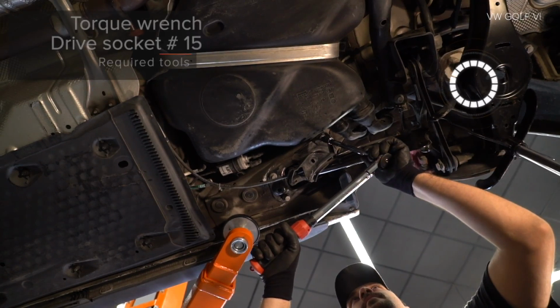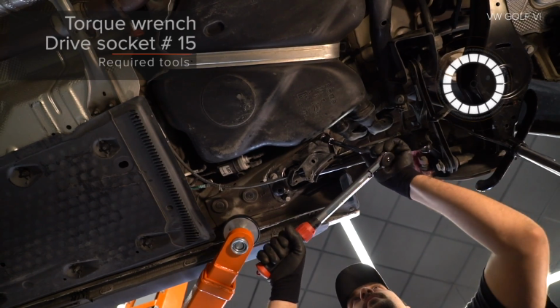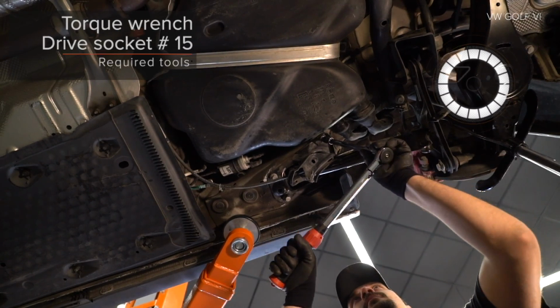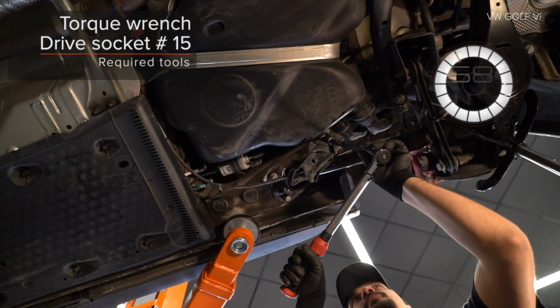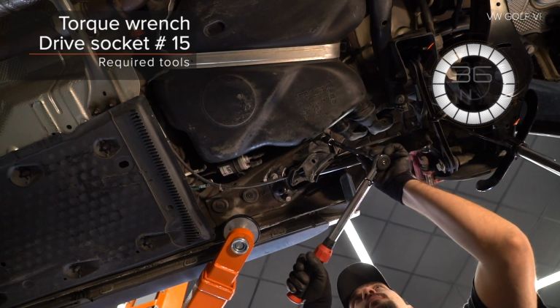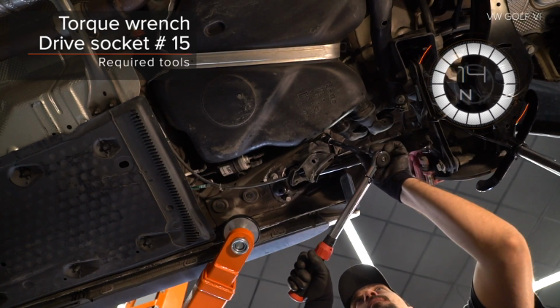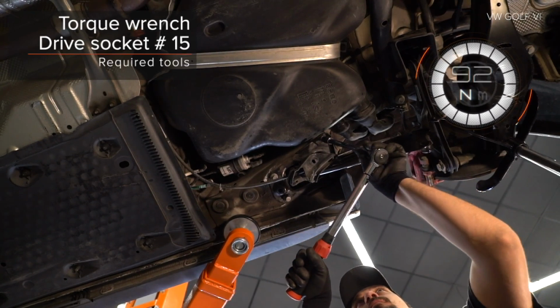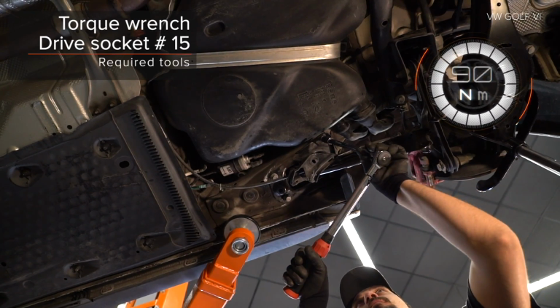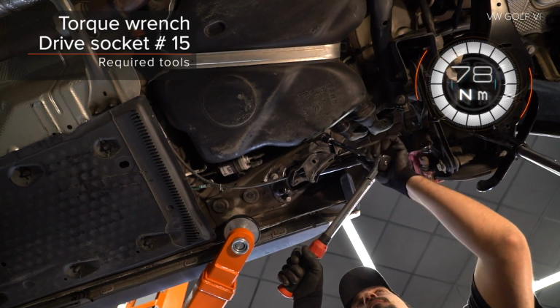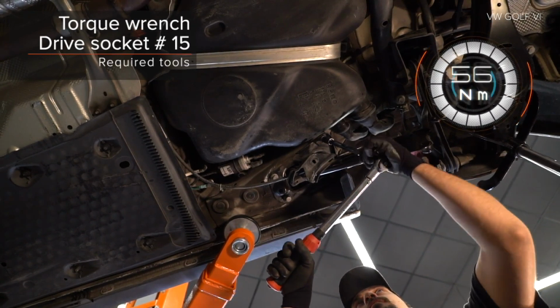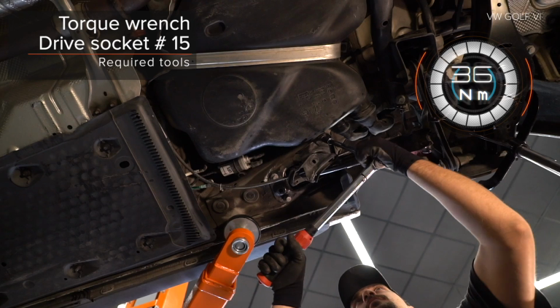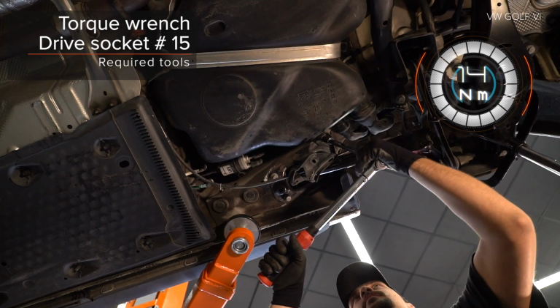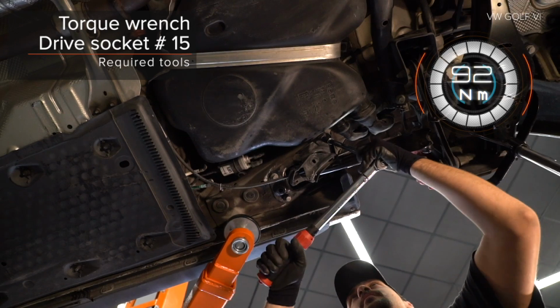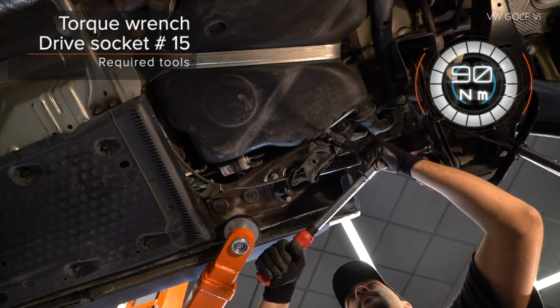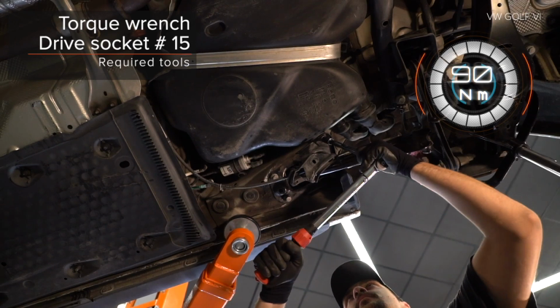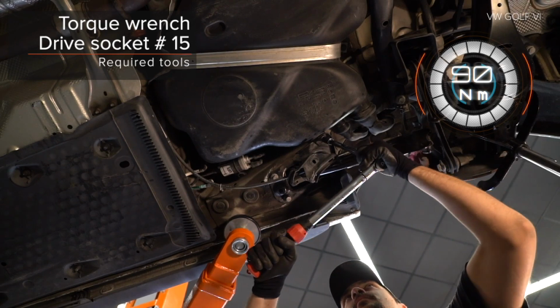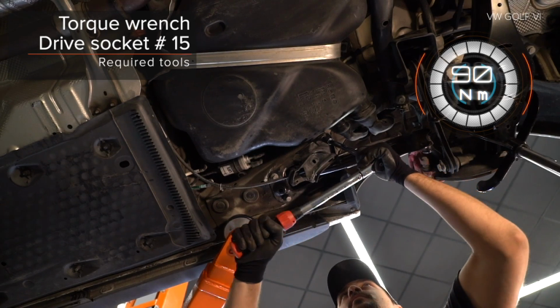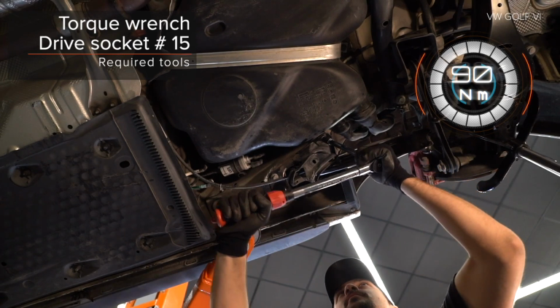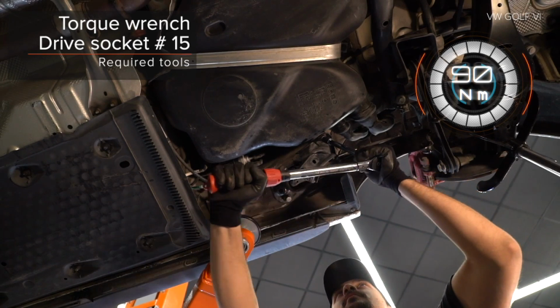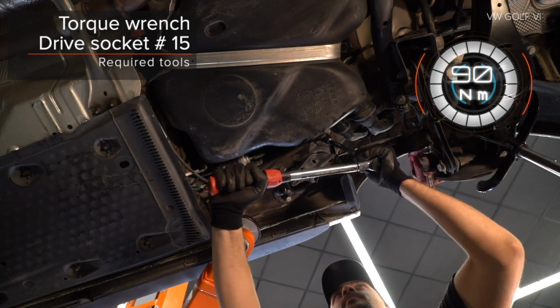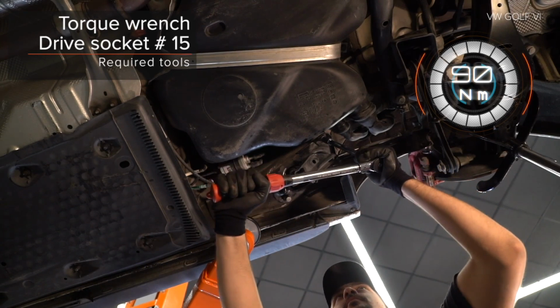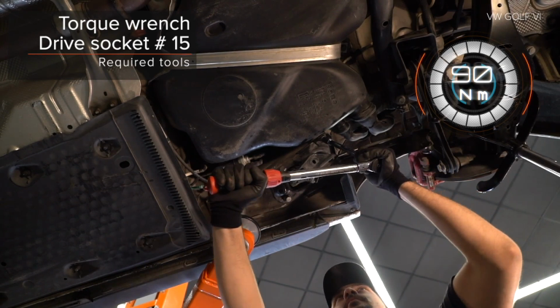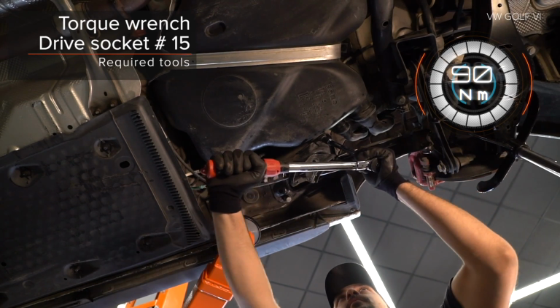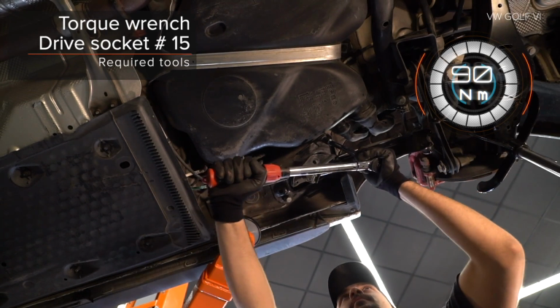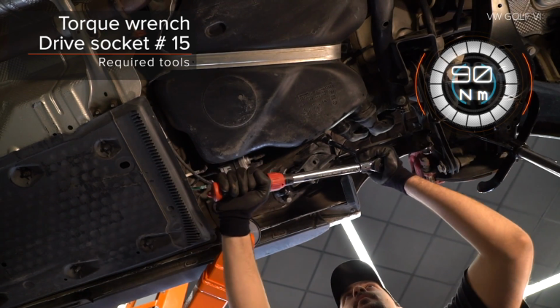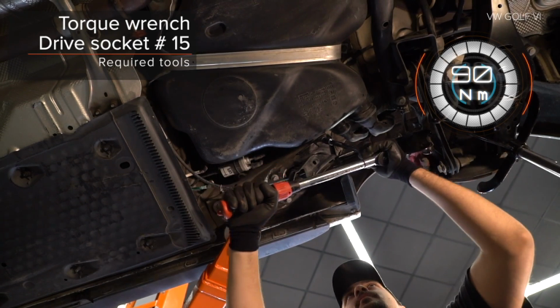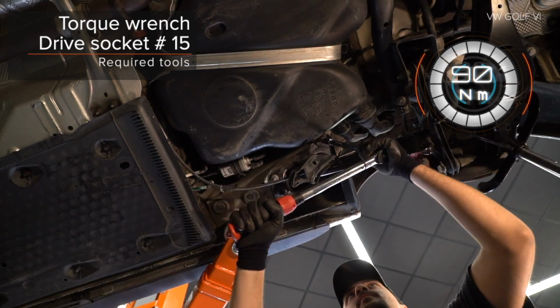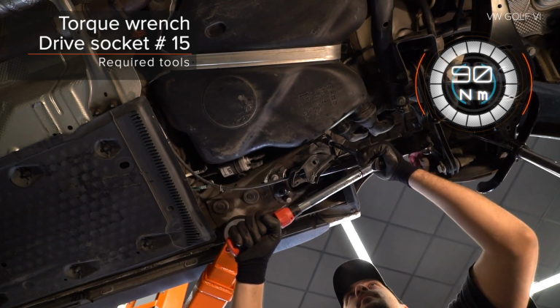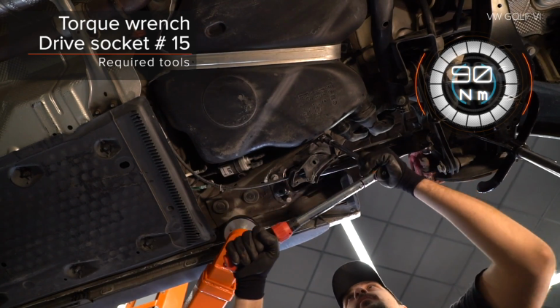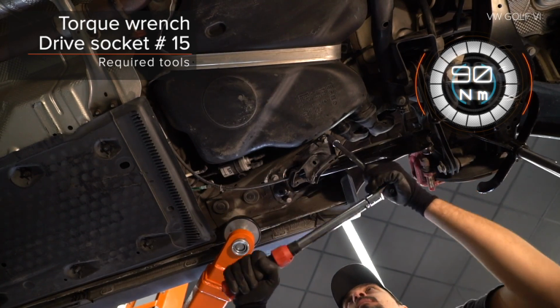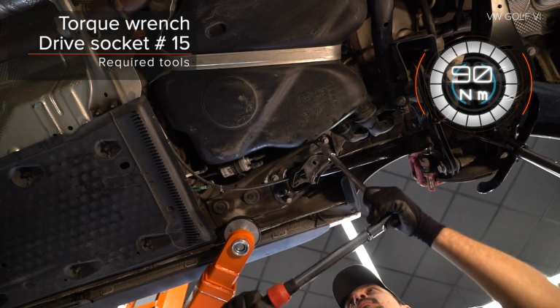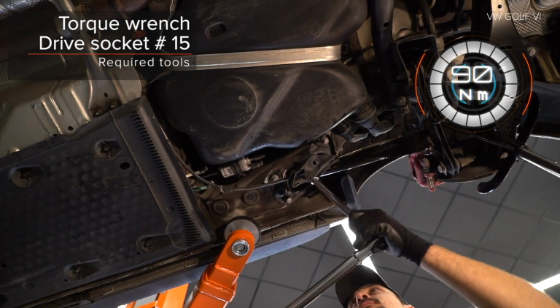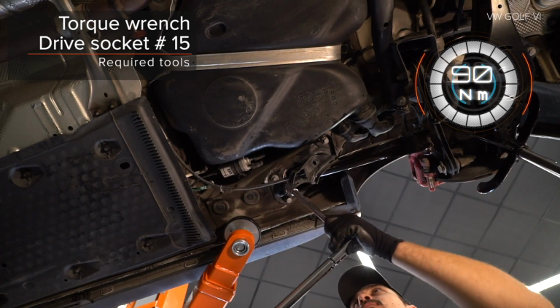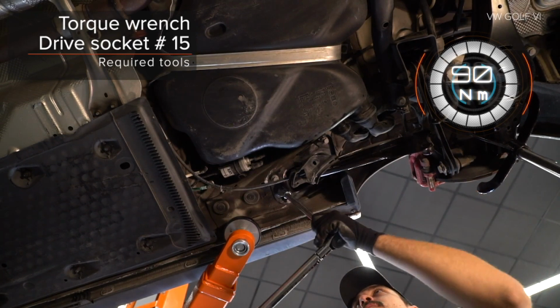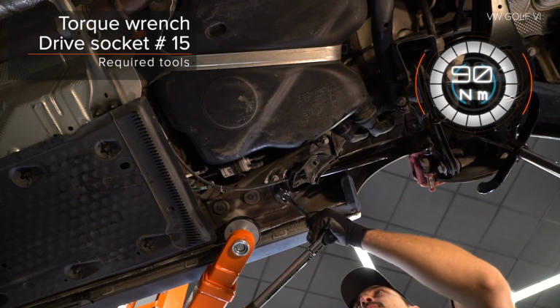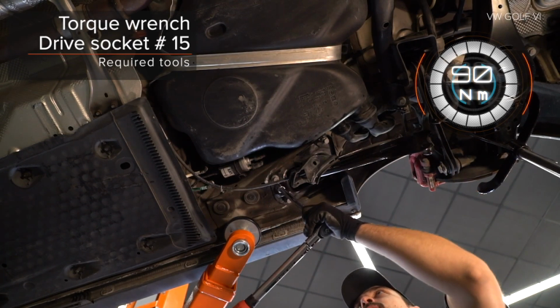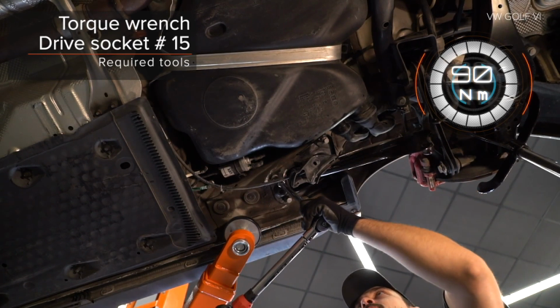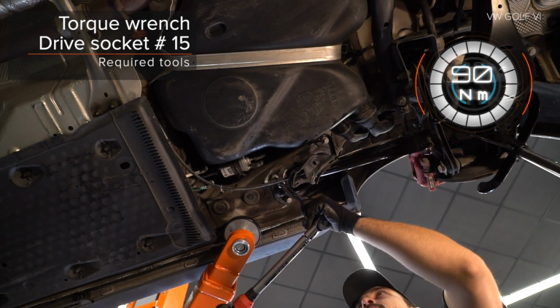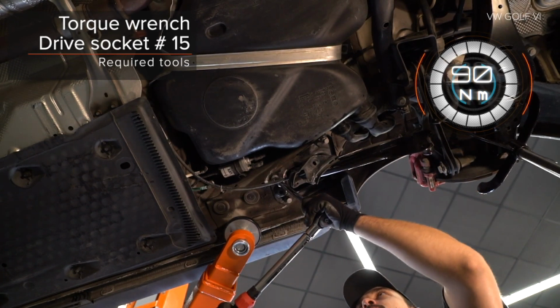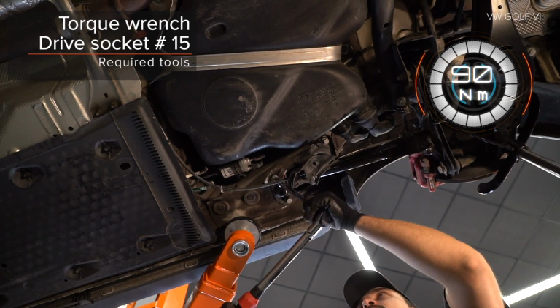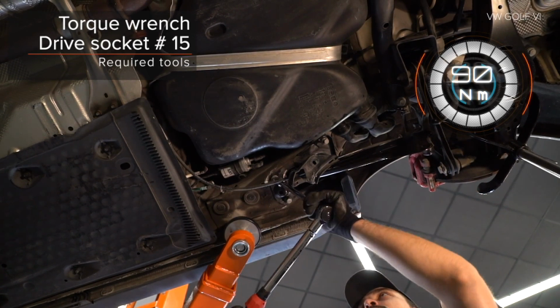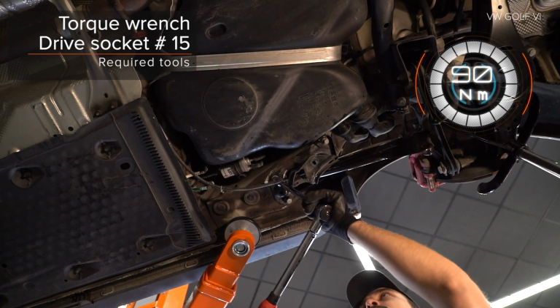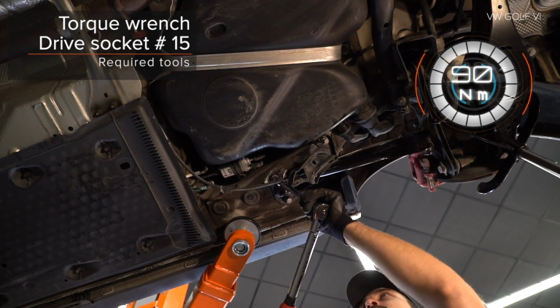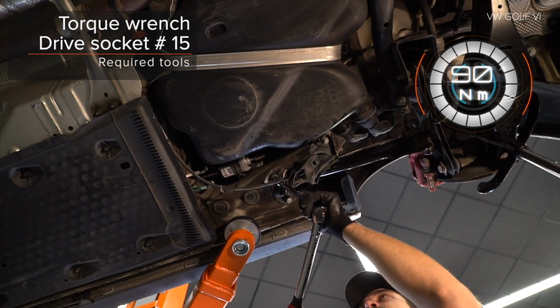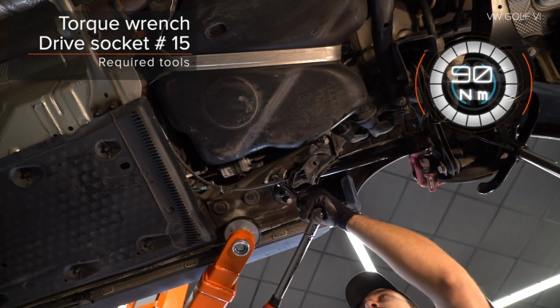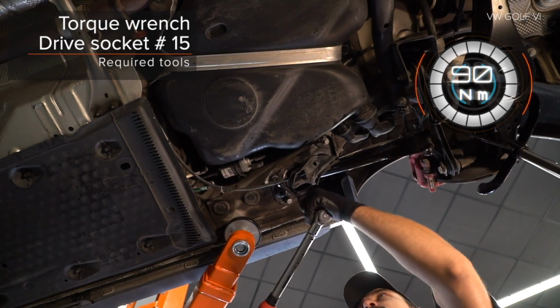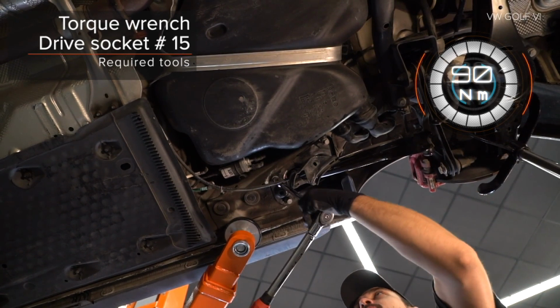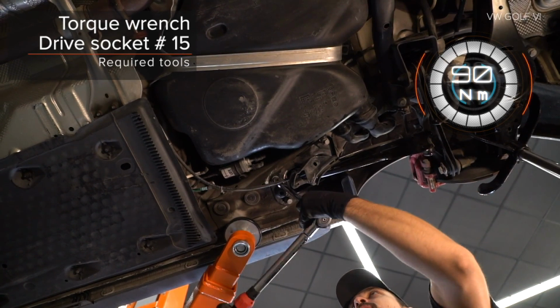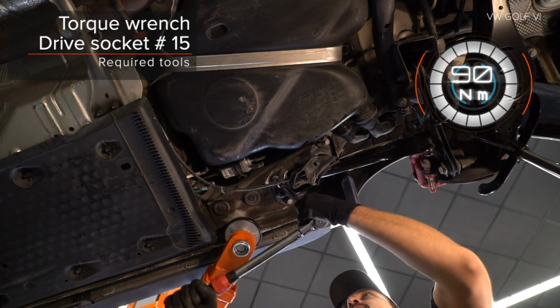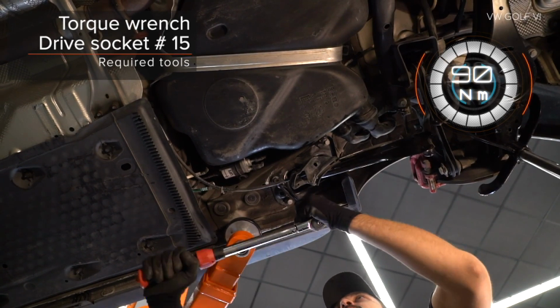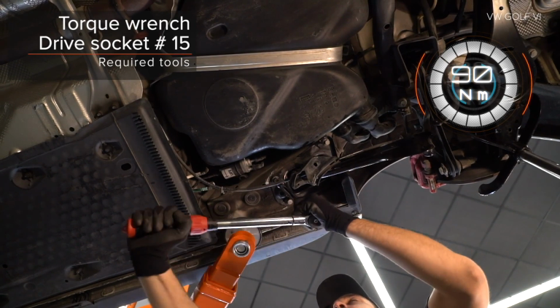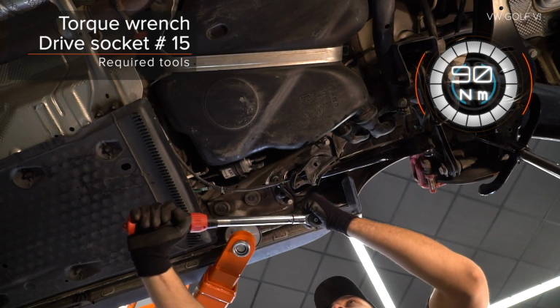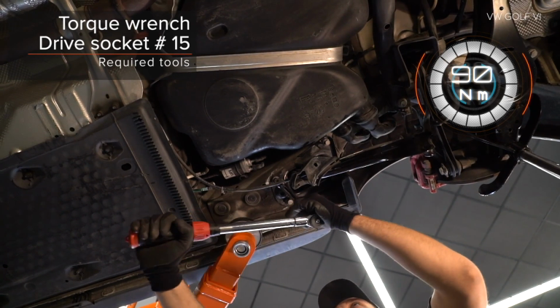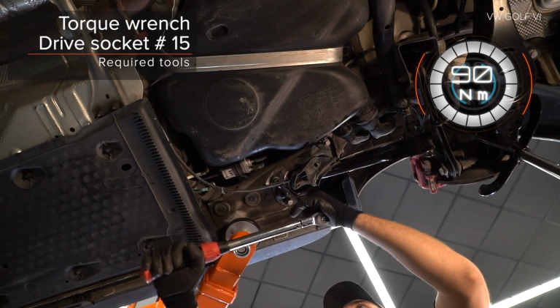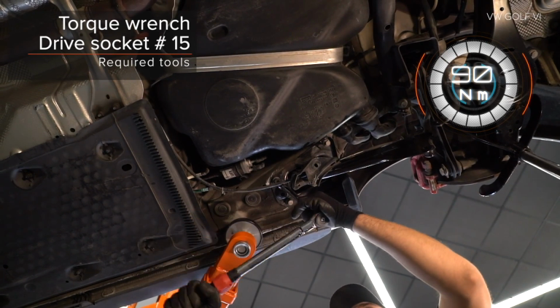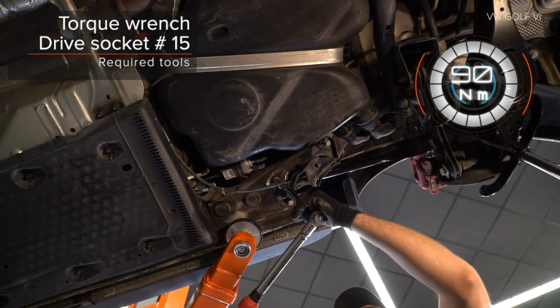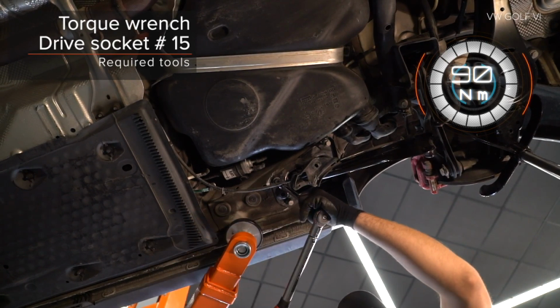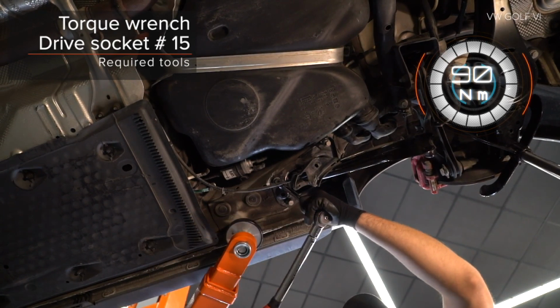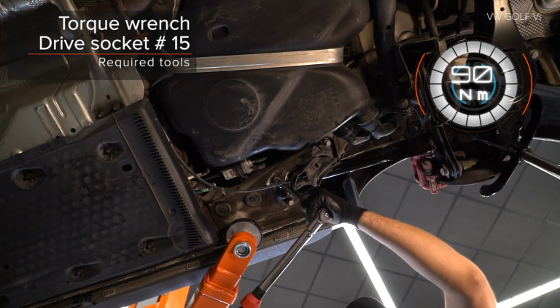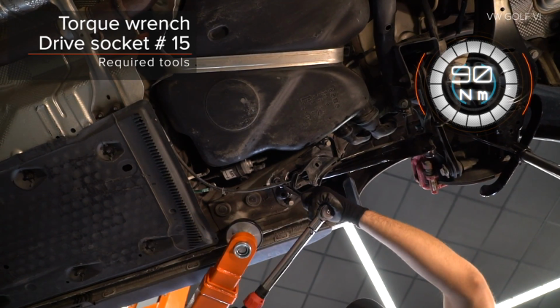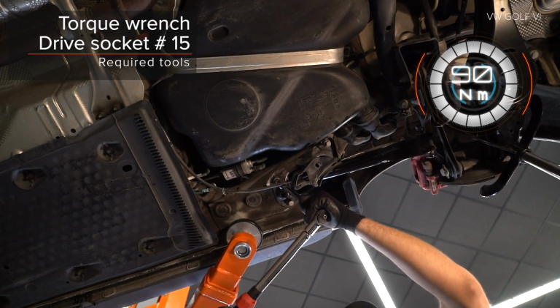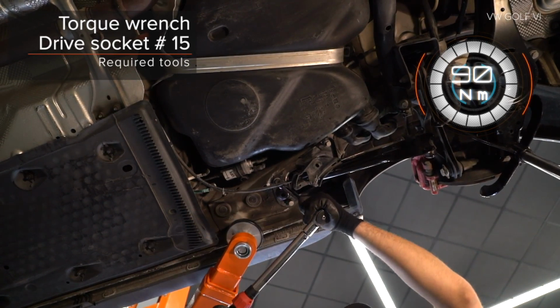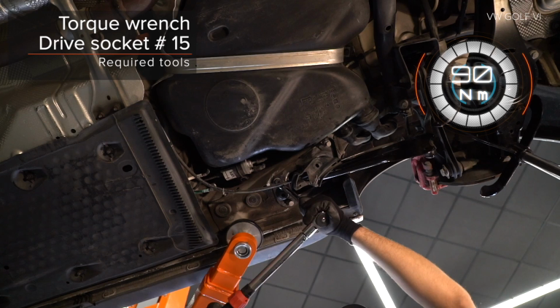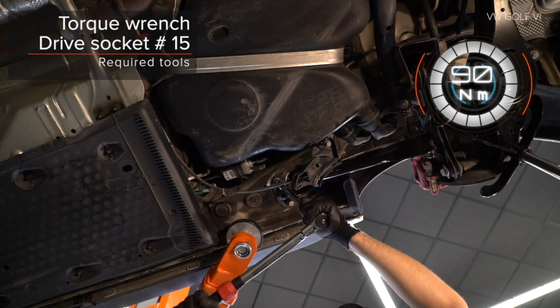Install the Nr. 15. Install the 16. Install the 17.